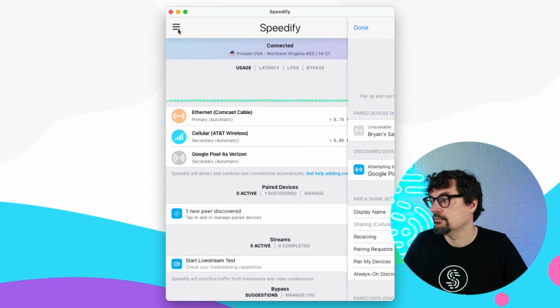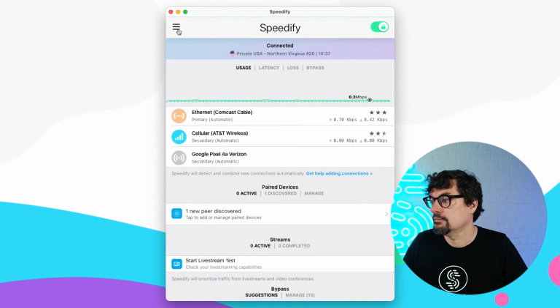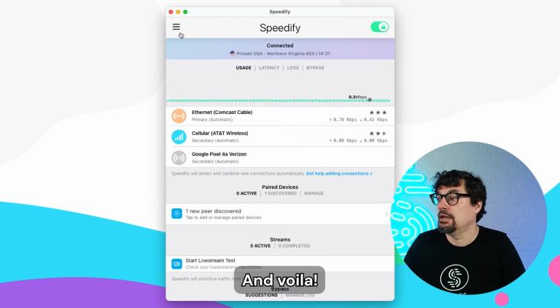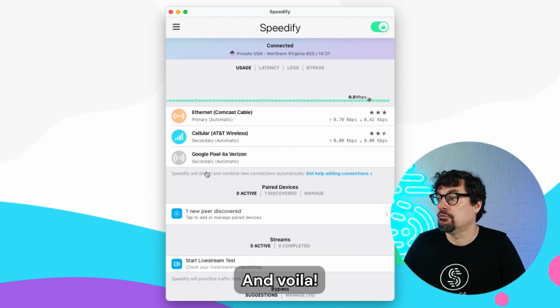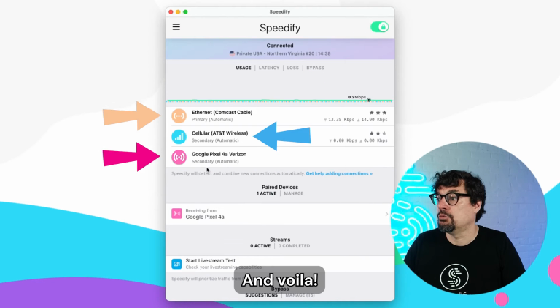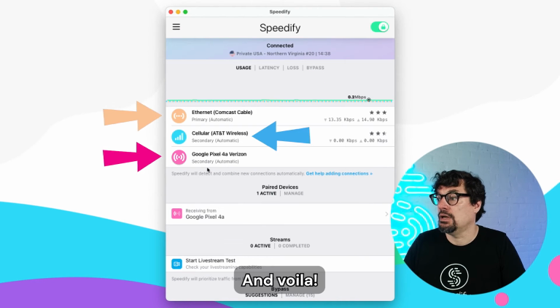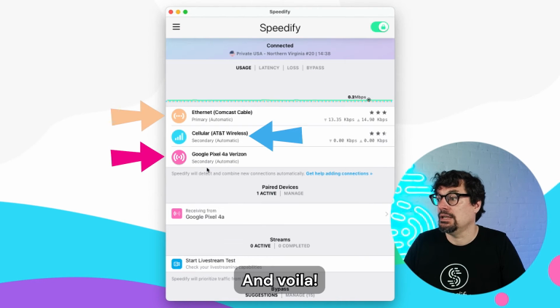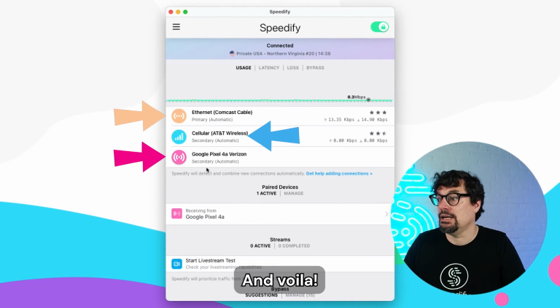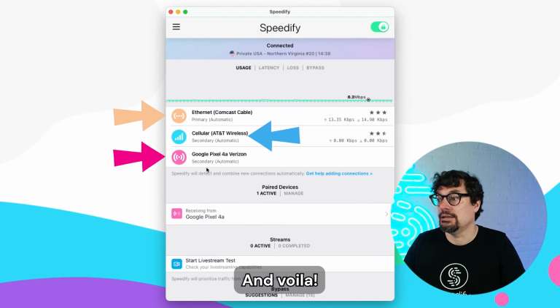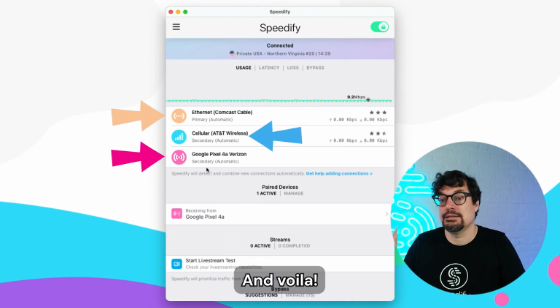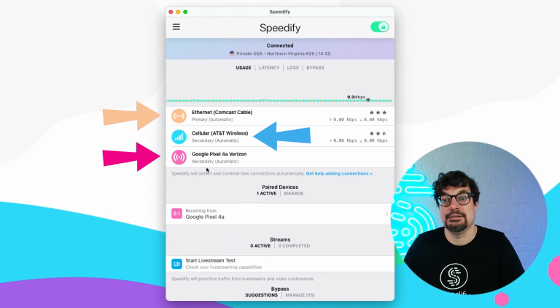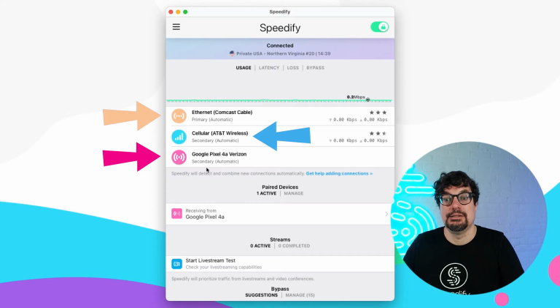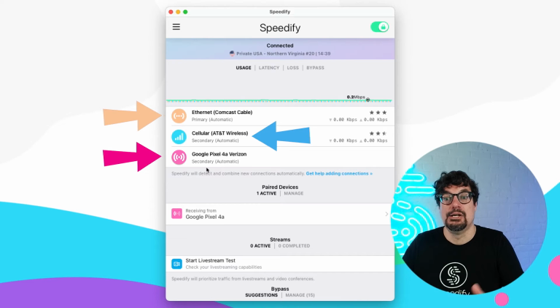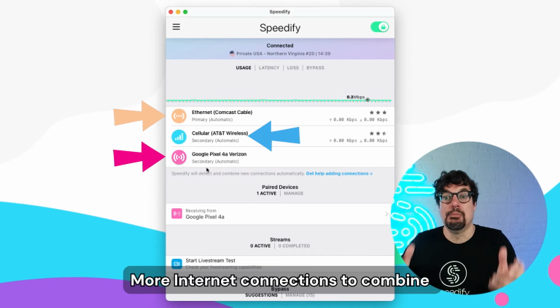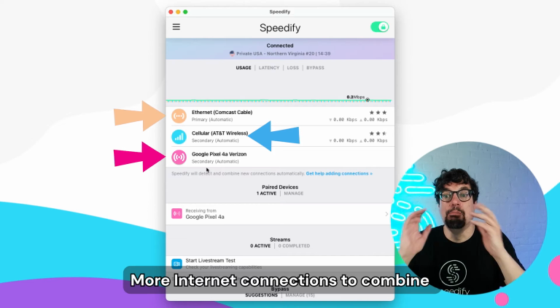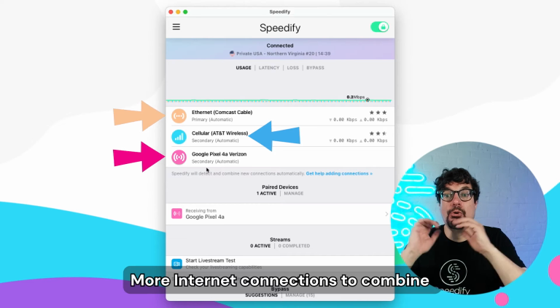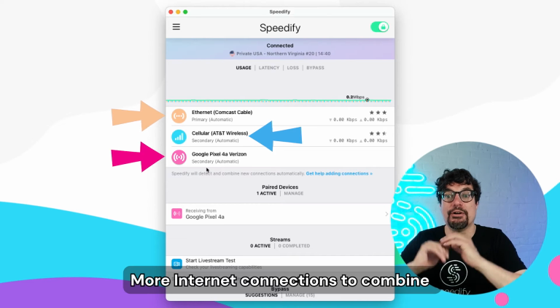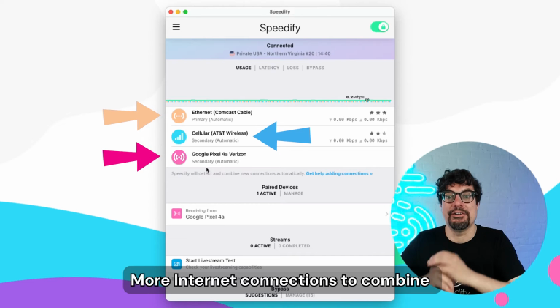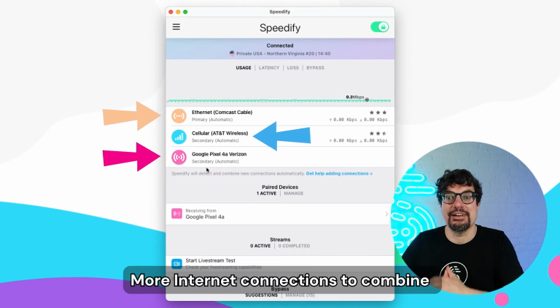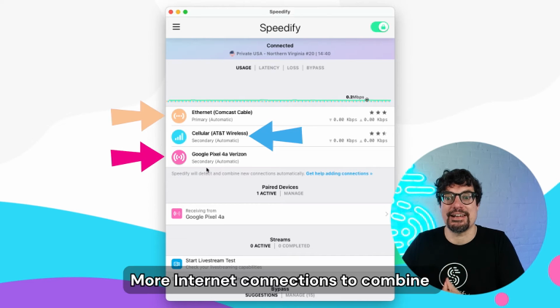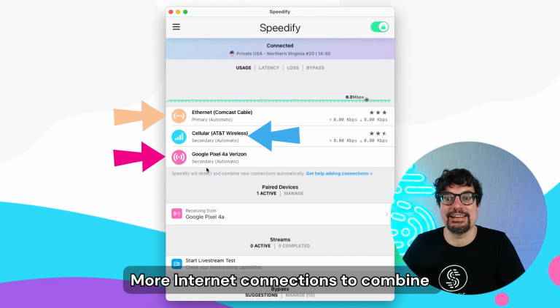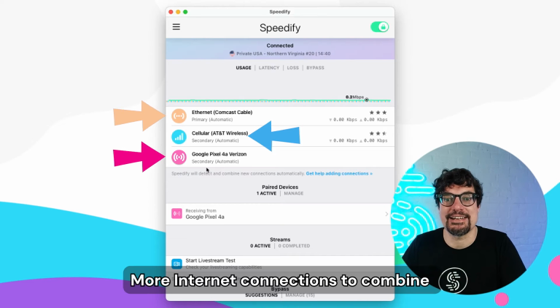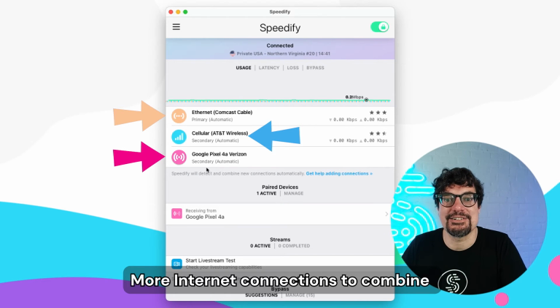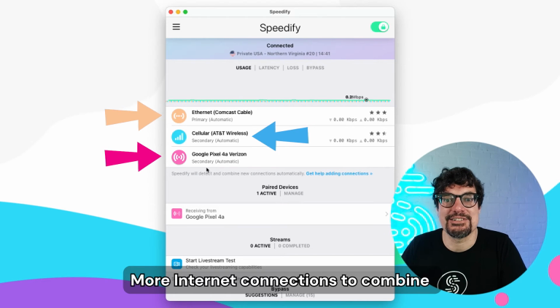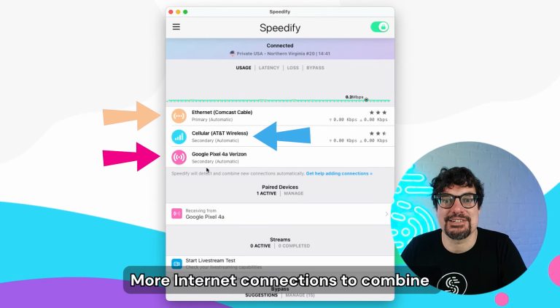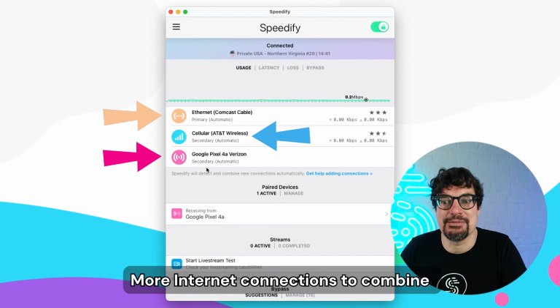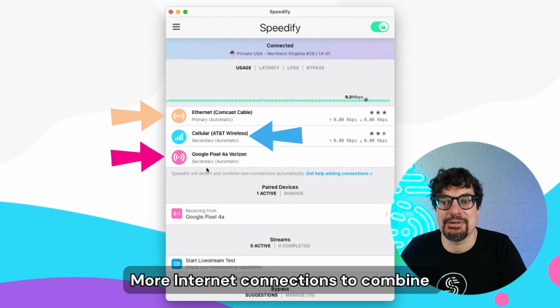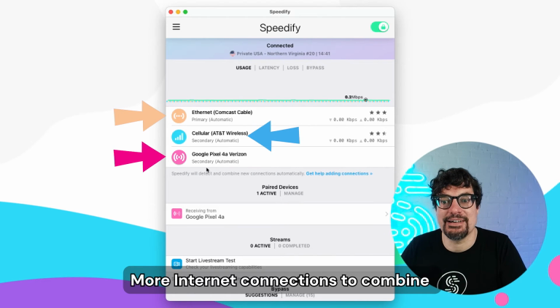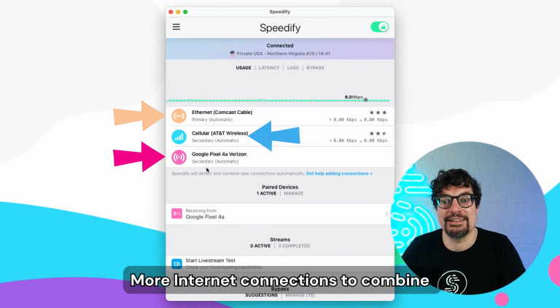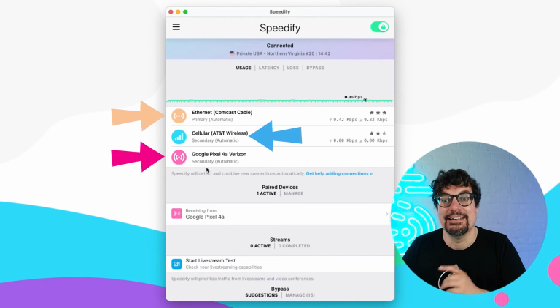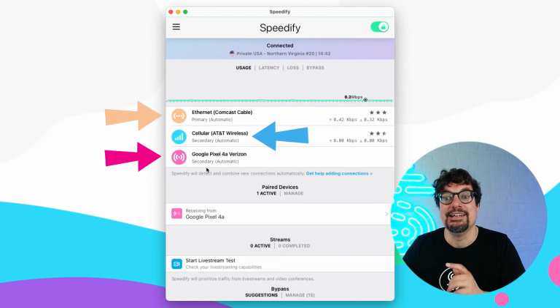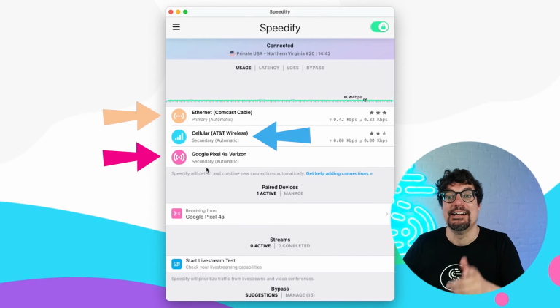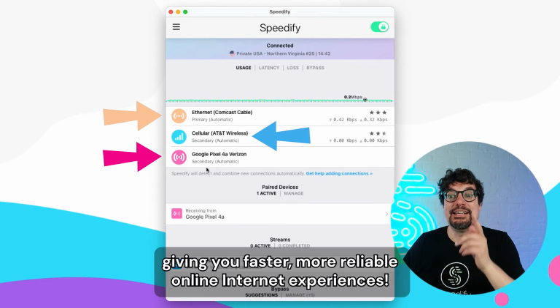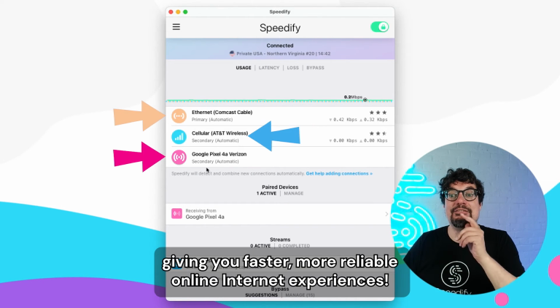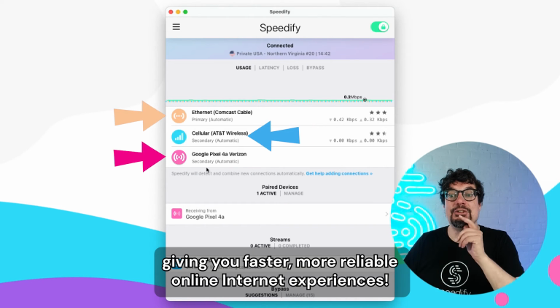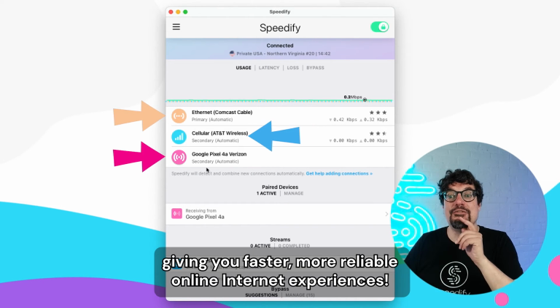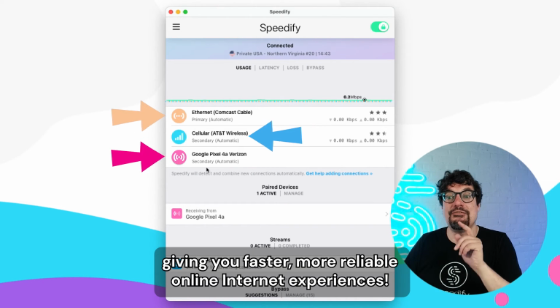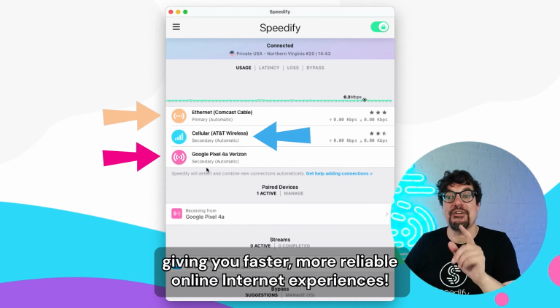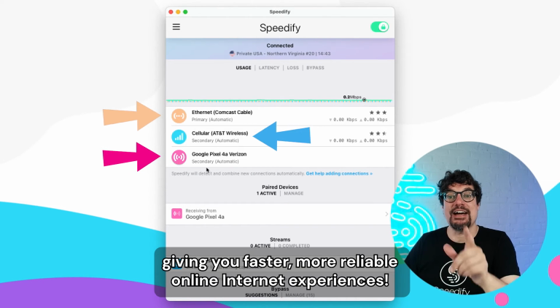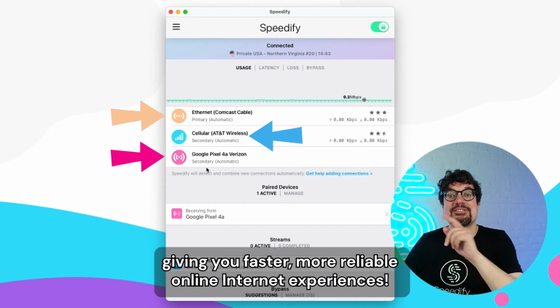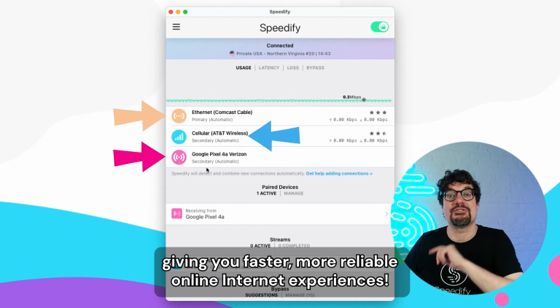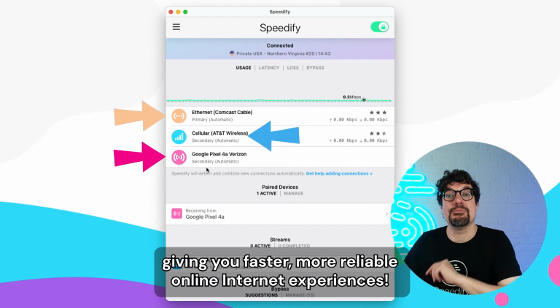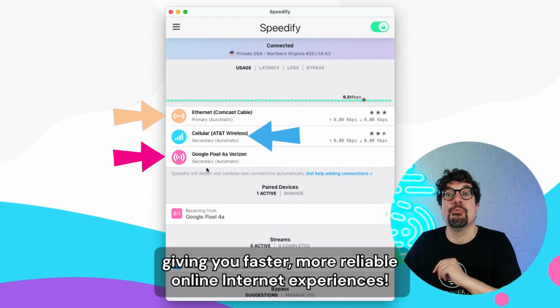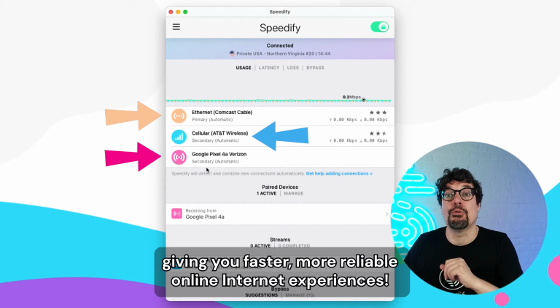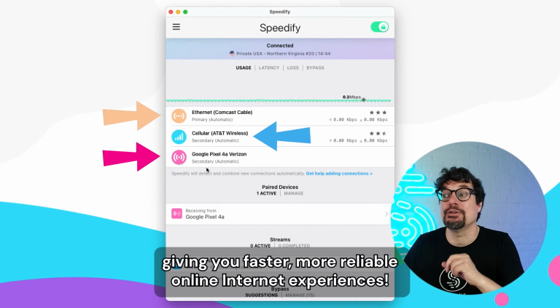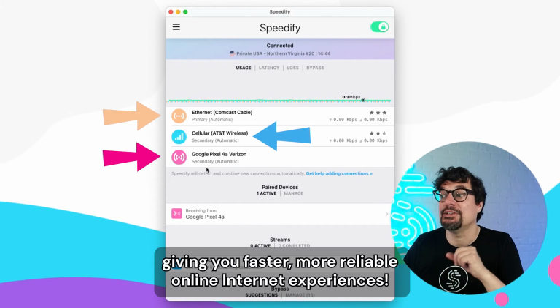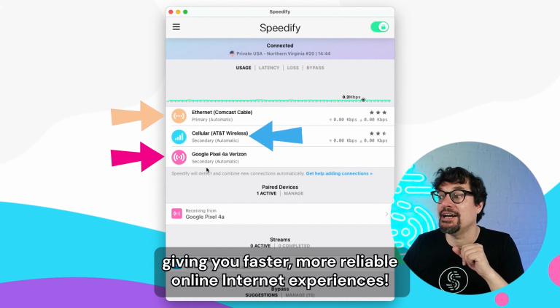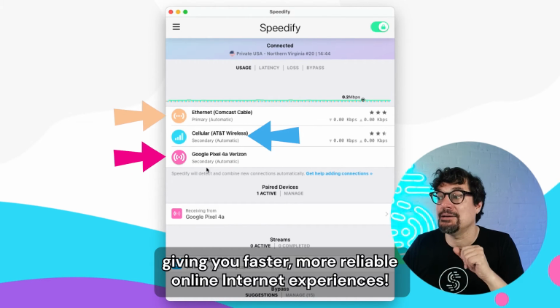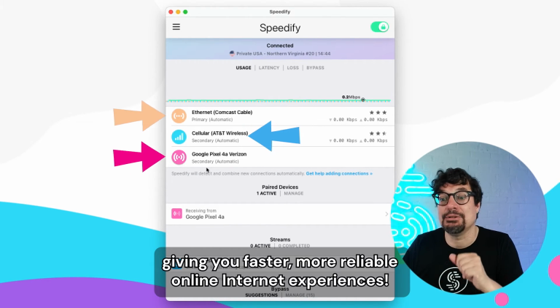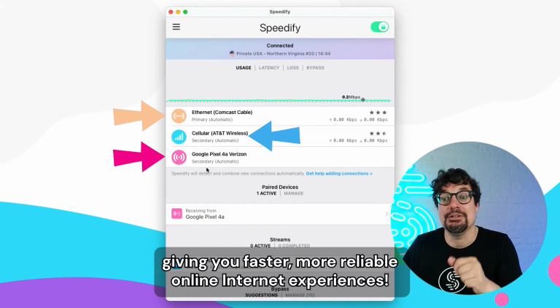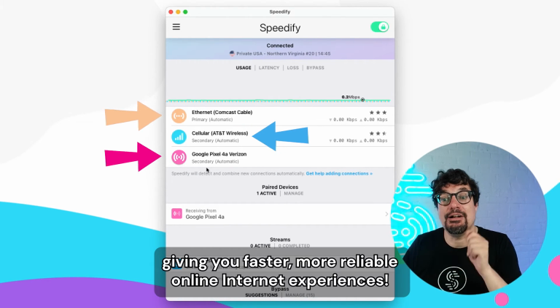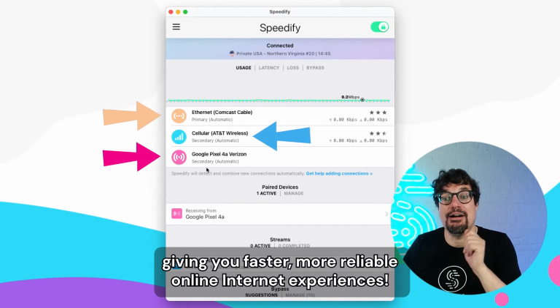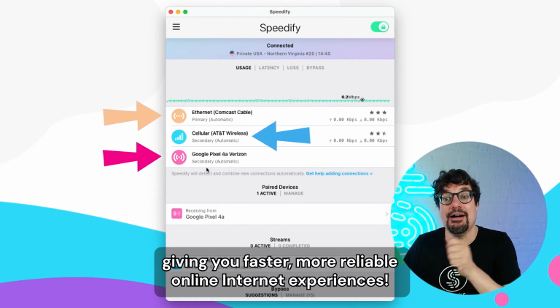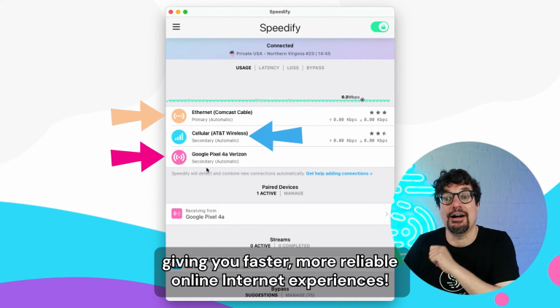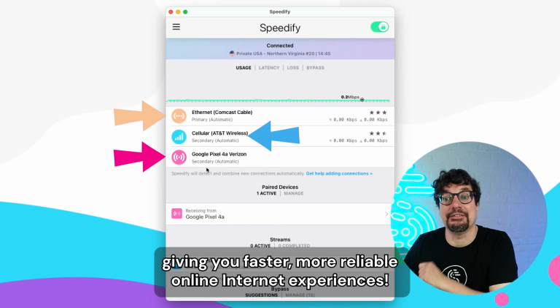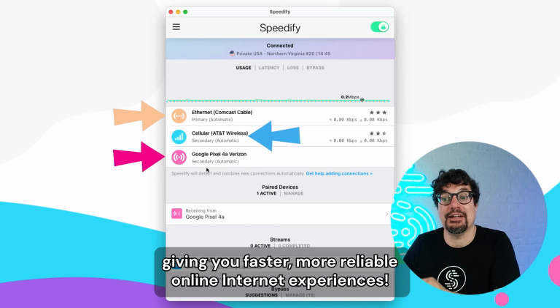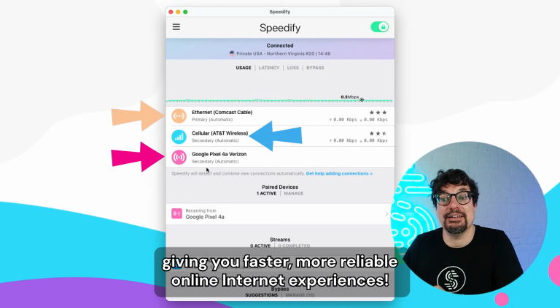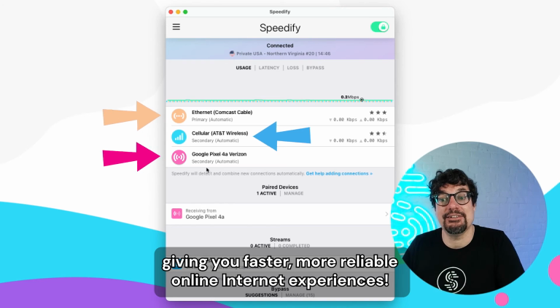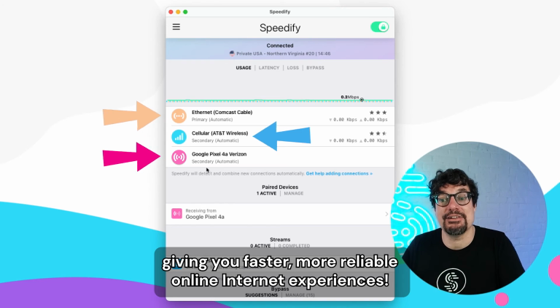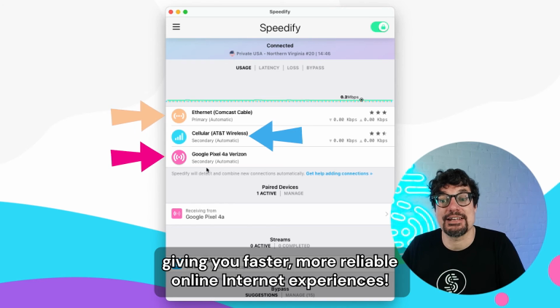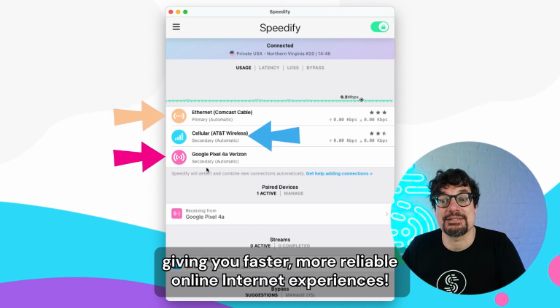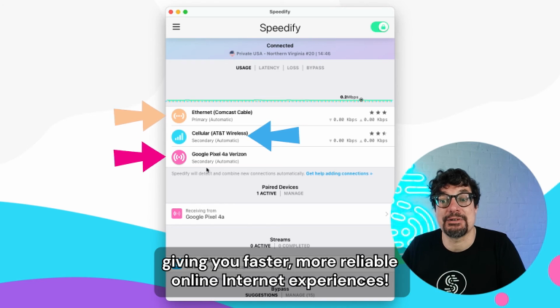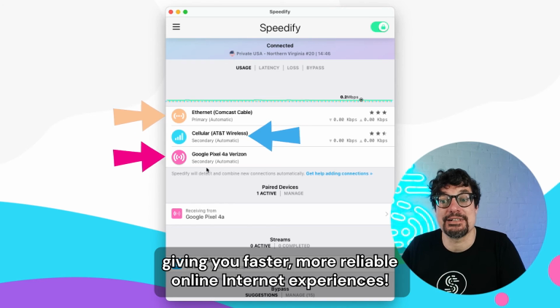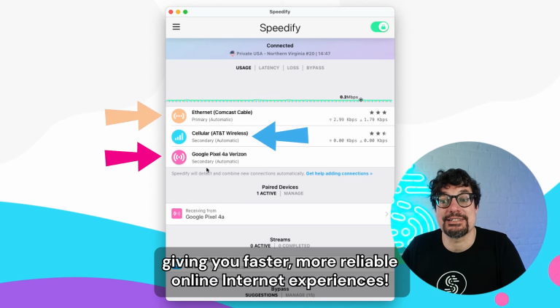And voila! More internet connections to combine, giving you faster, more reliable online internet experiences.